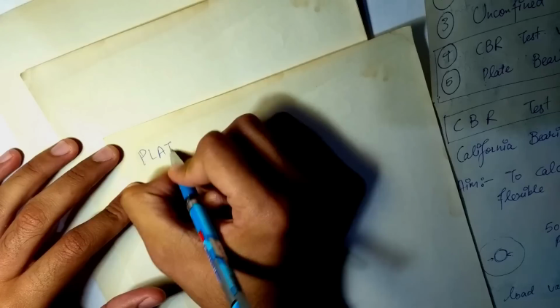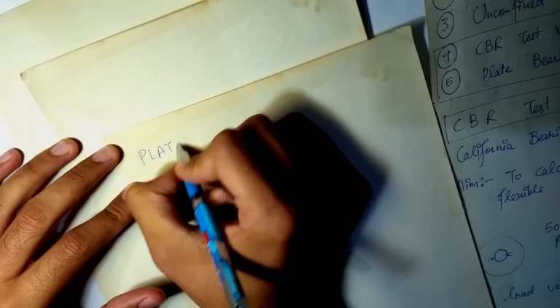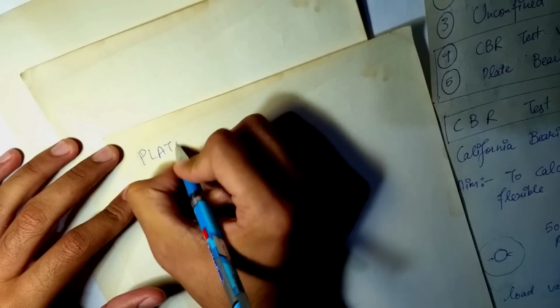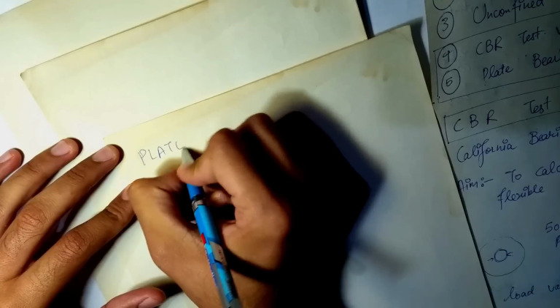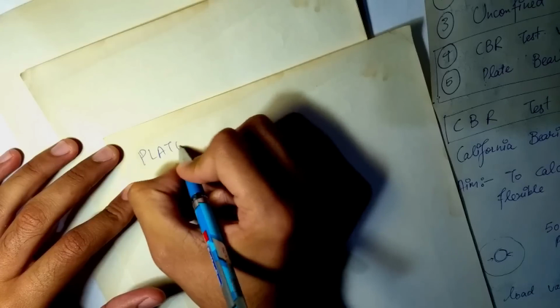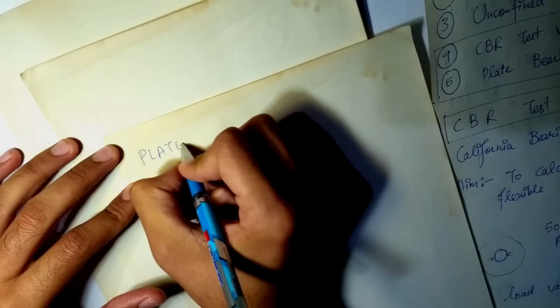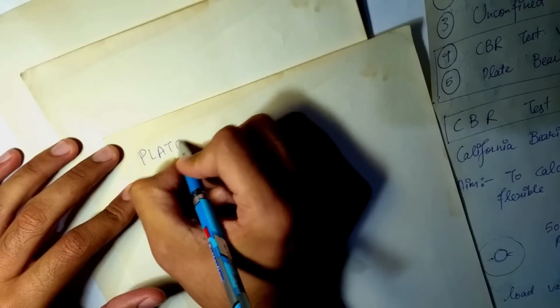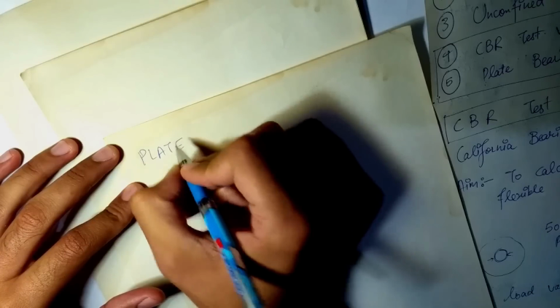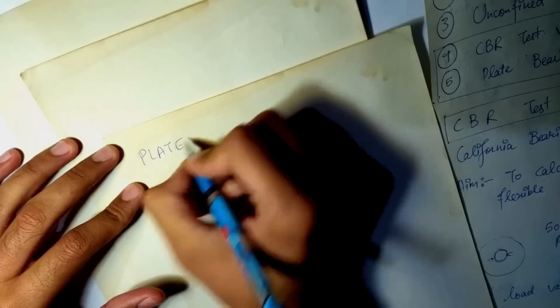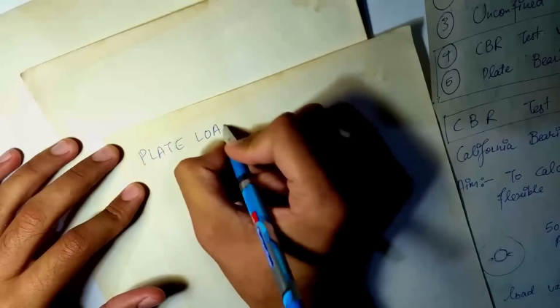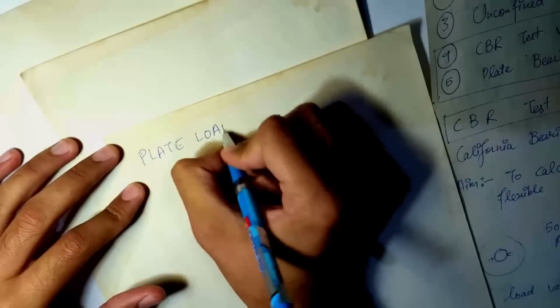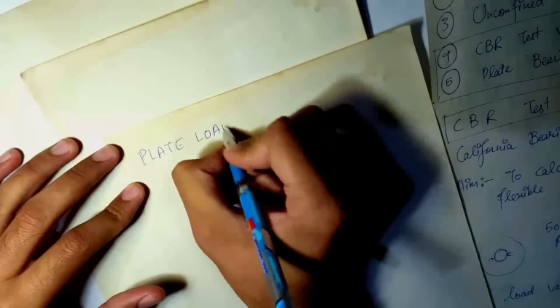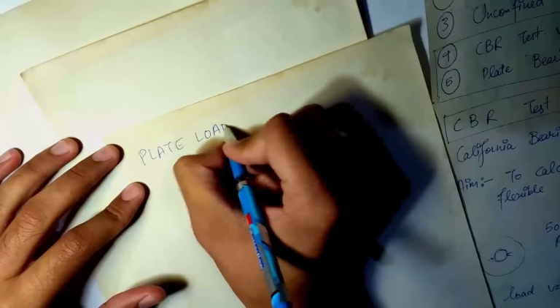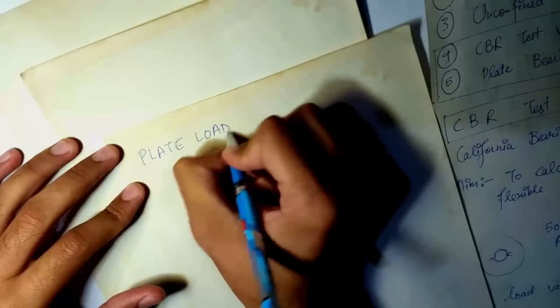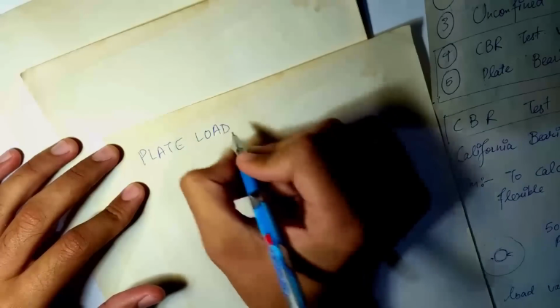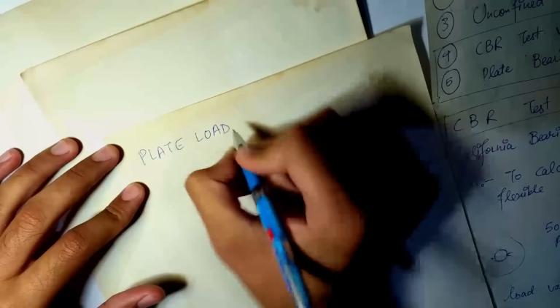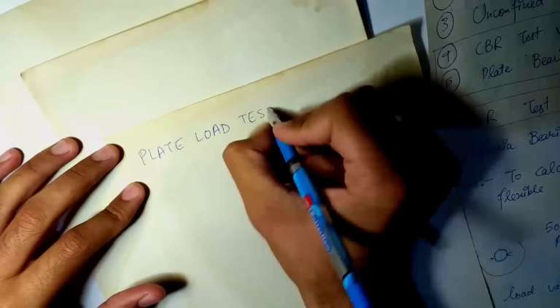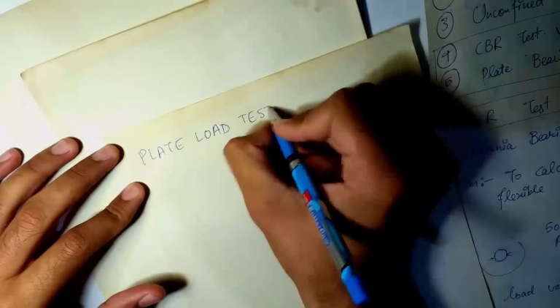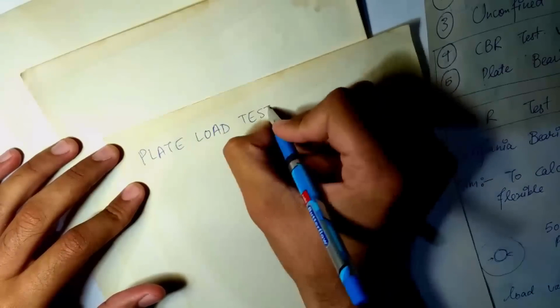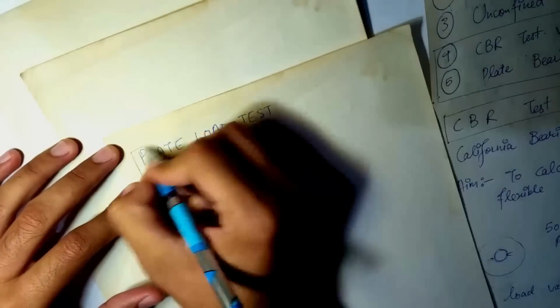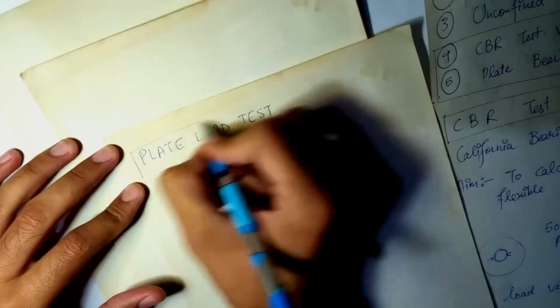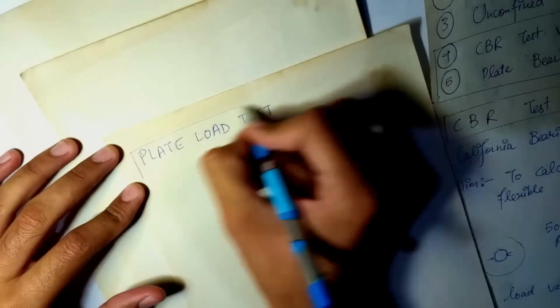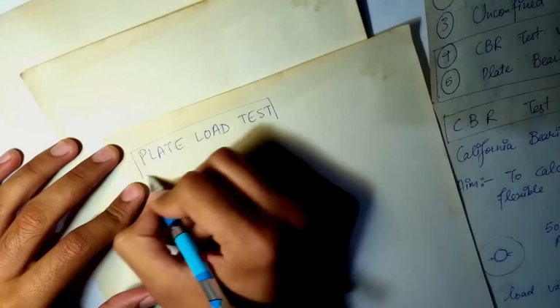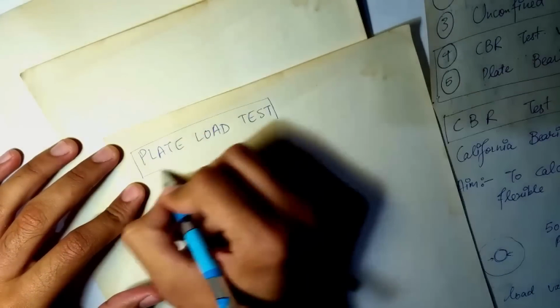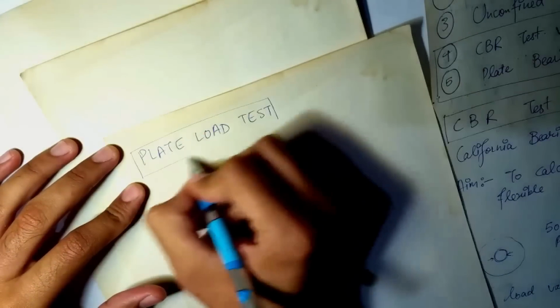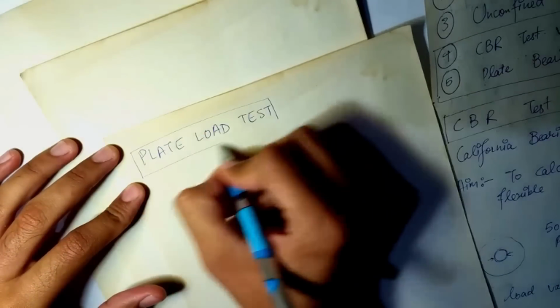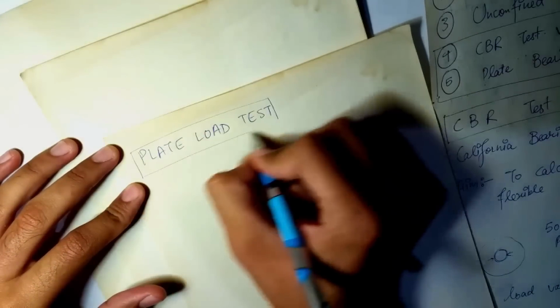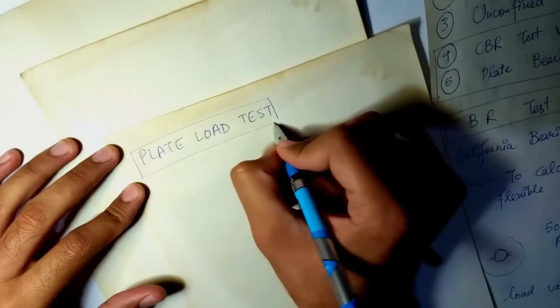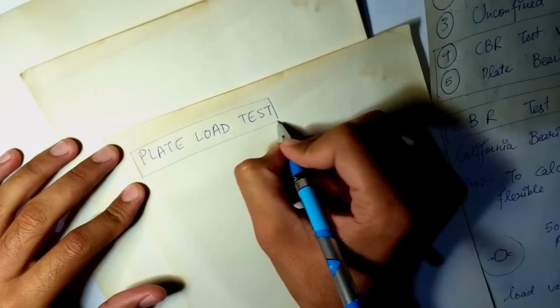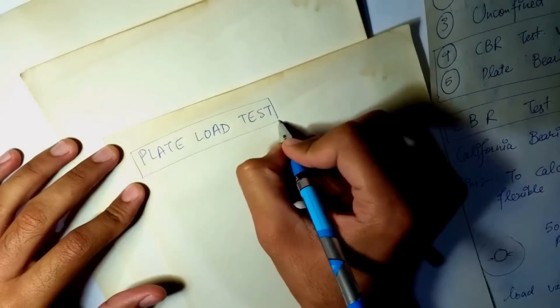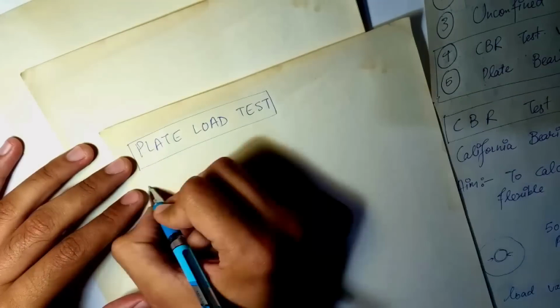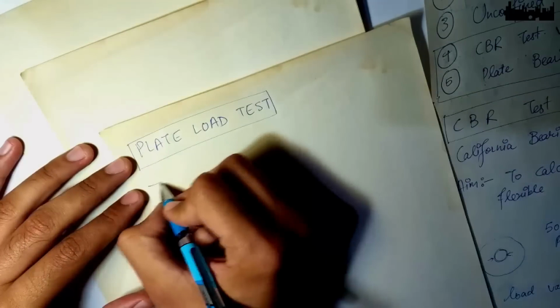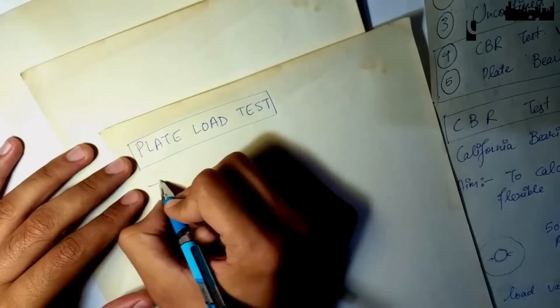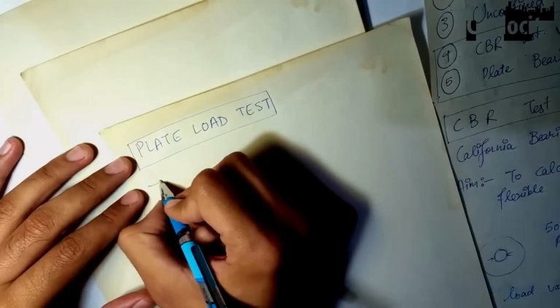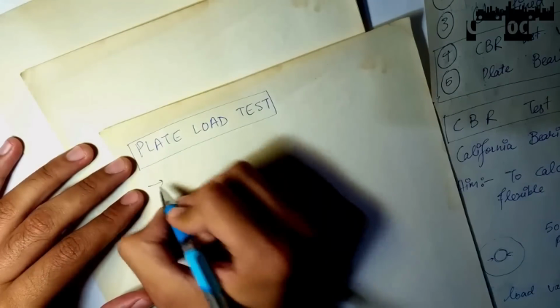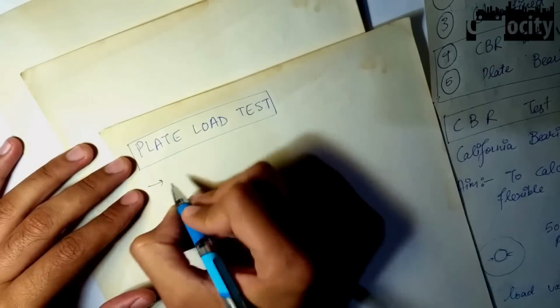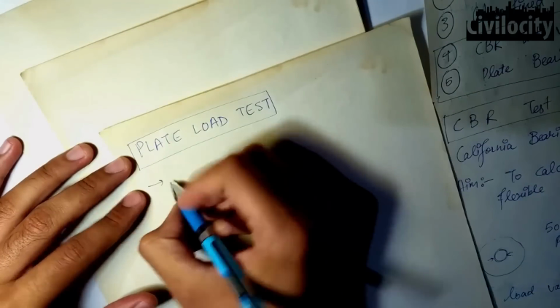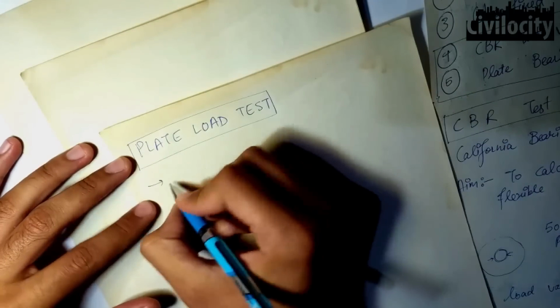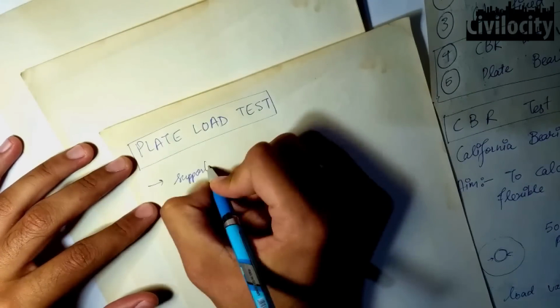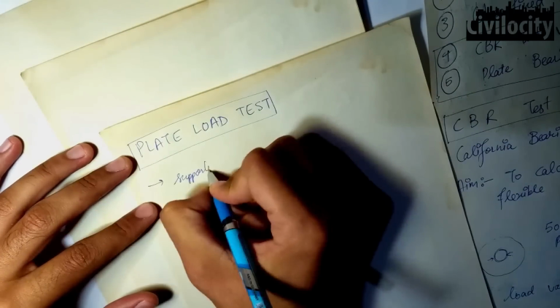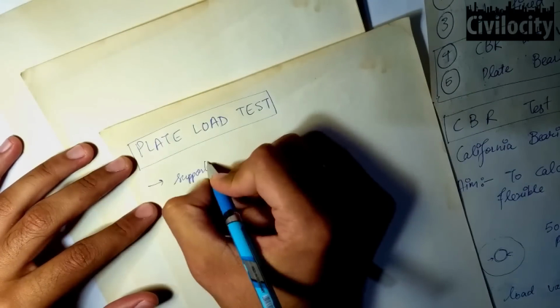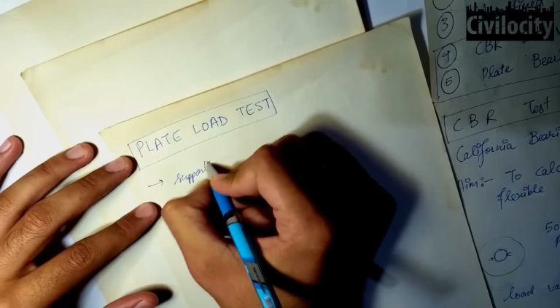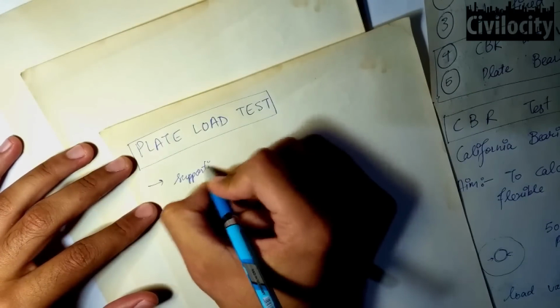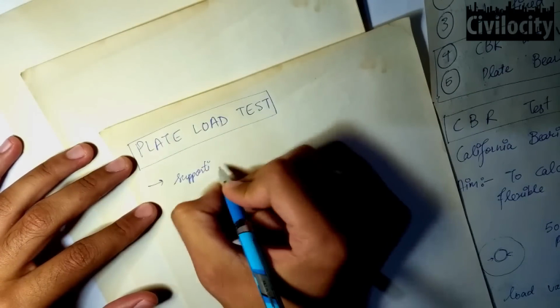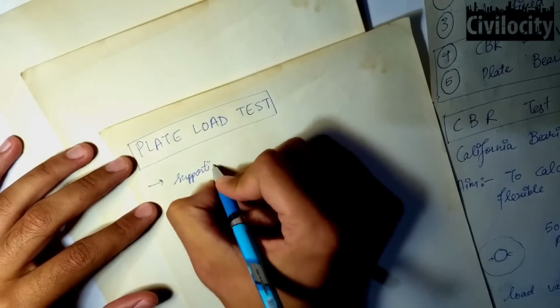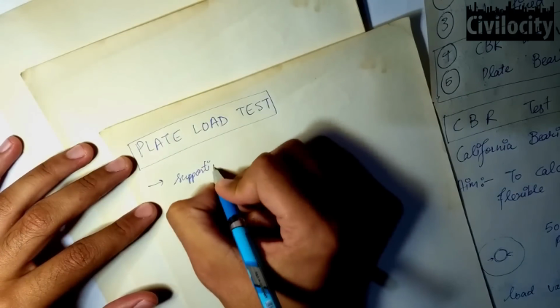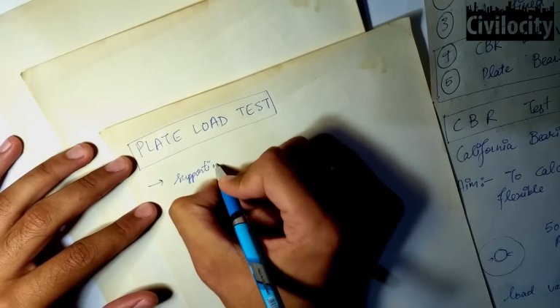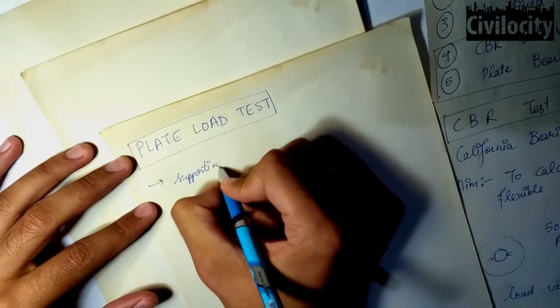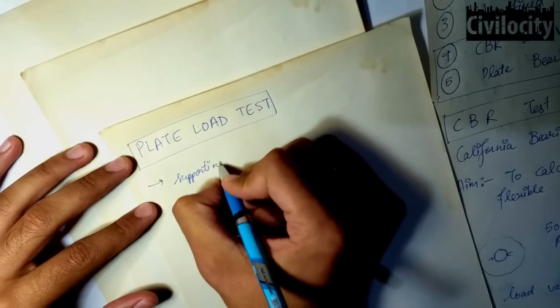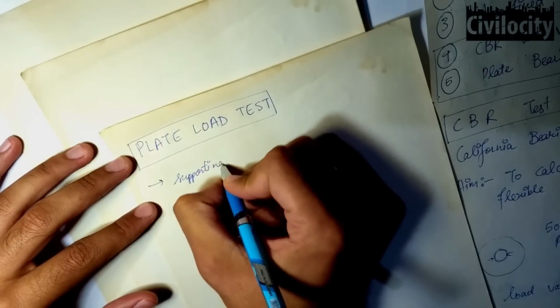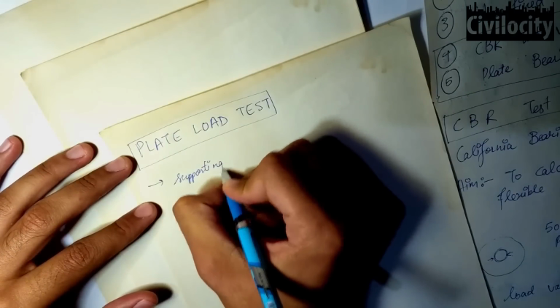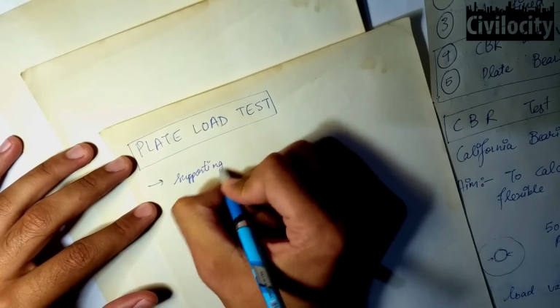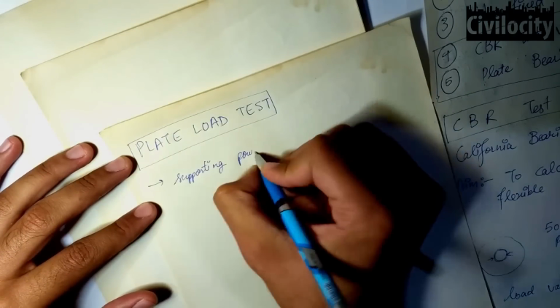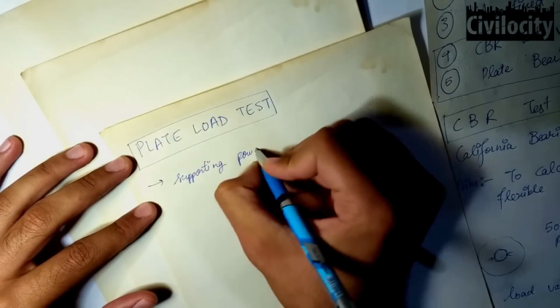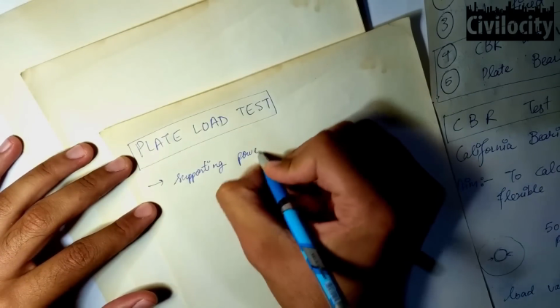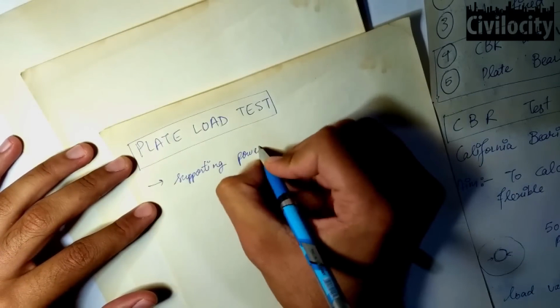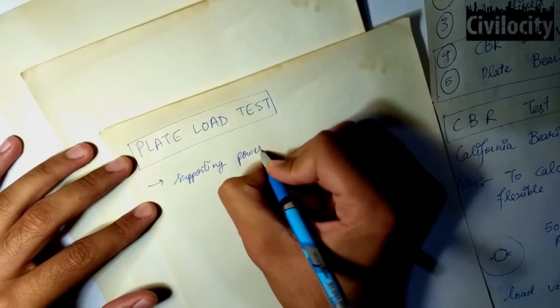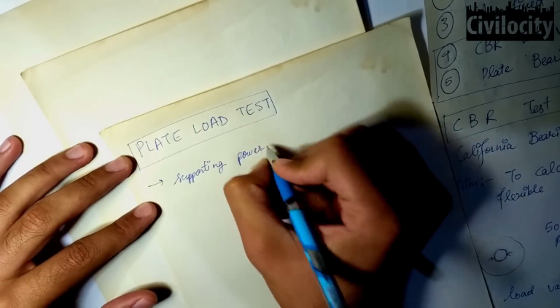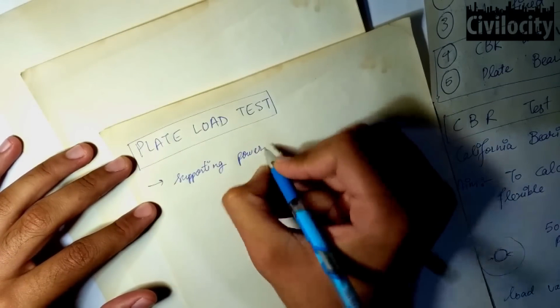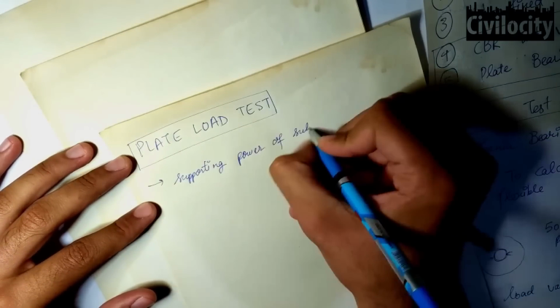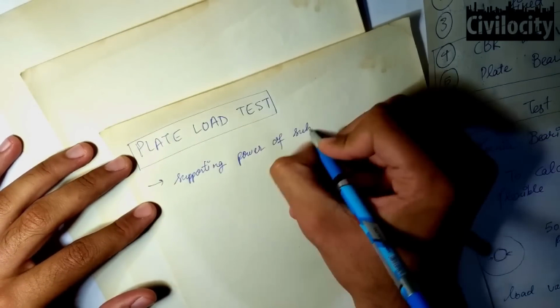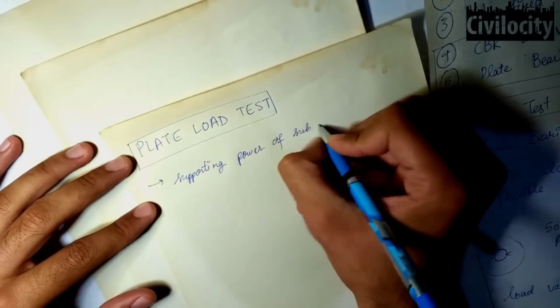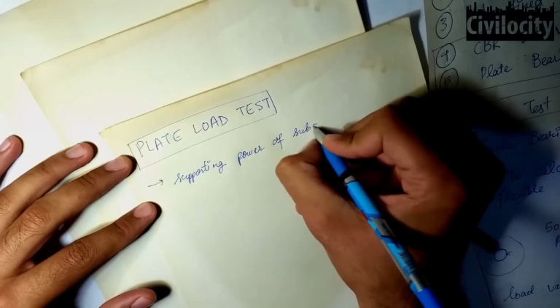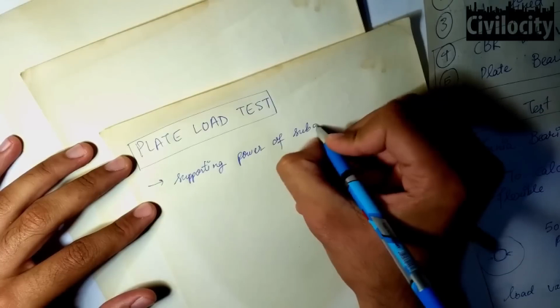The plate load test was designed to evaluate the supporting power of subgrade and to find out the modulus of subgrade reaction.